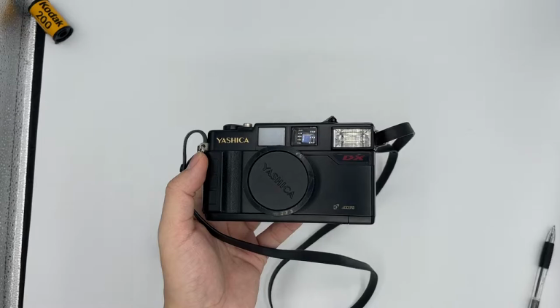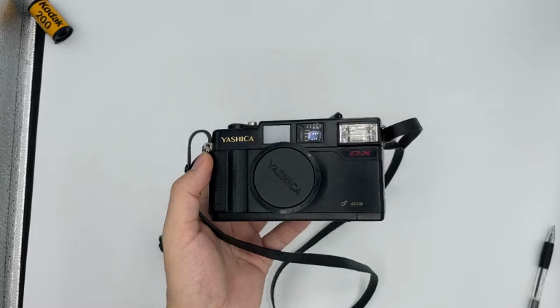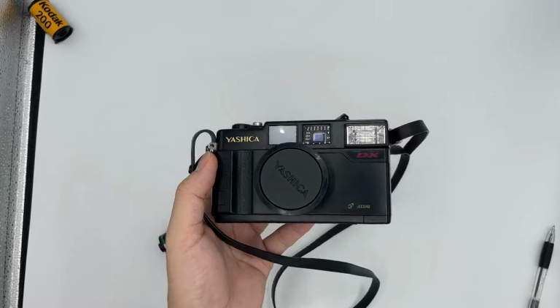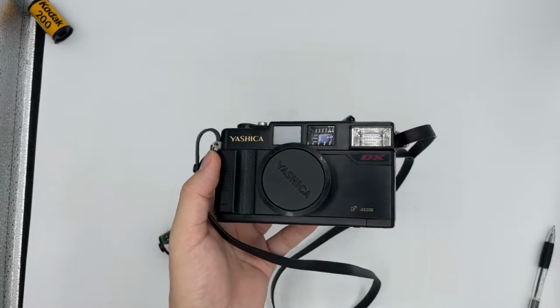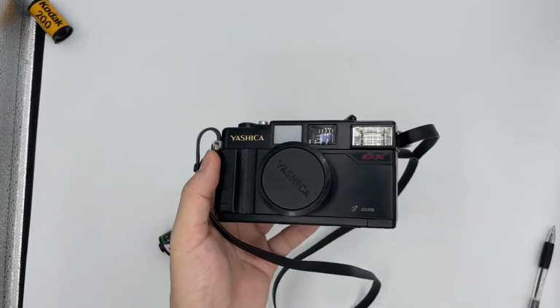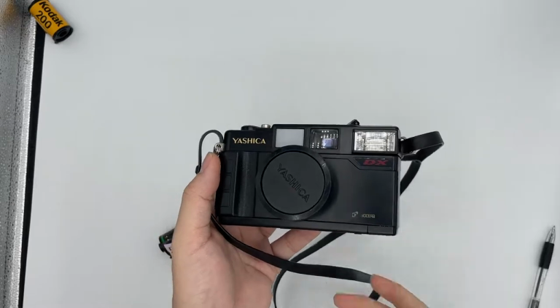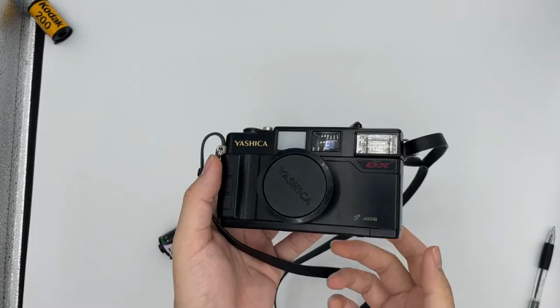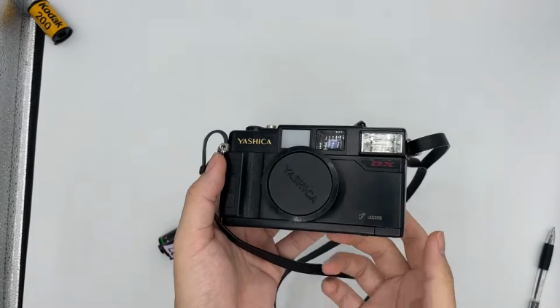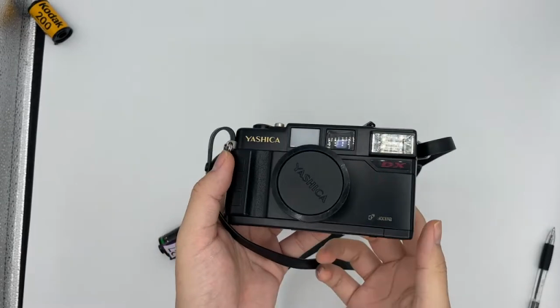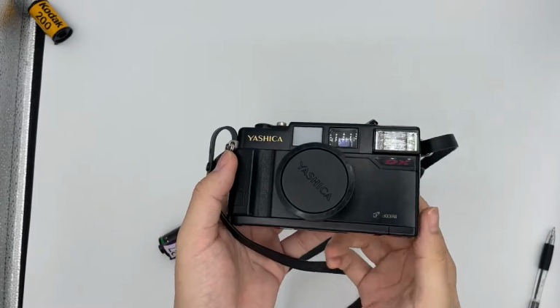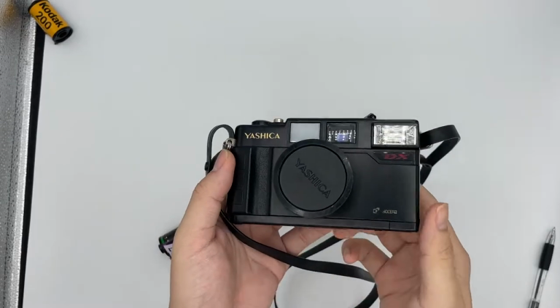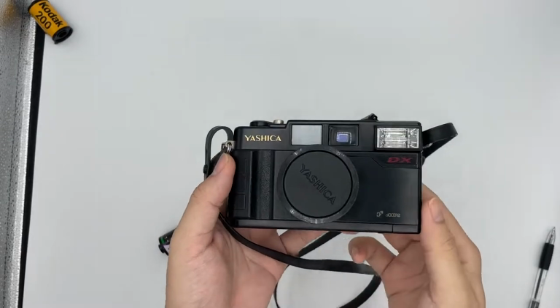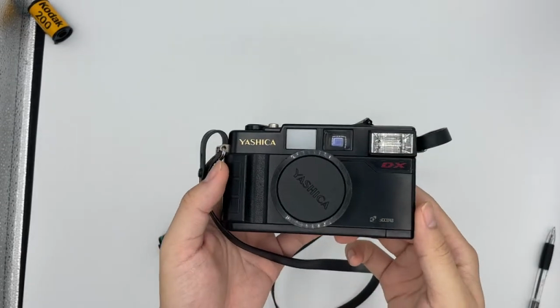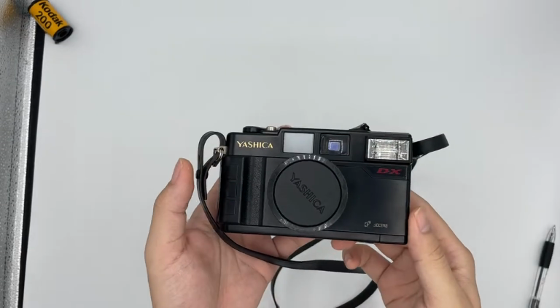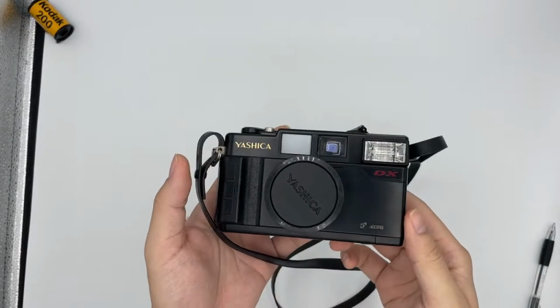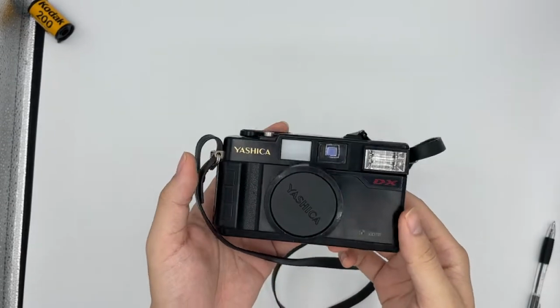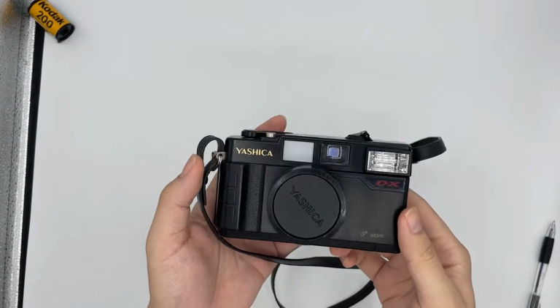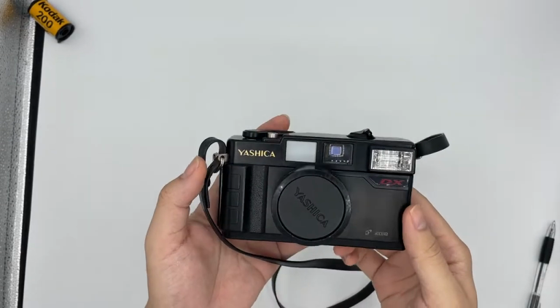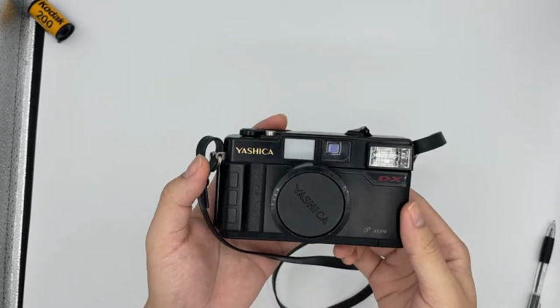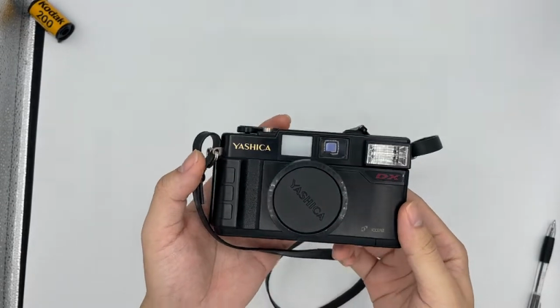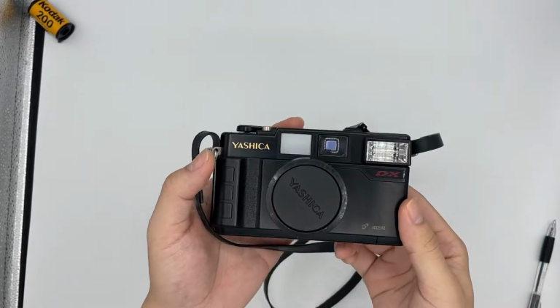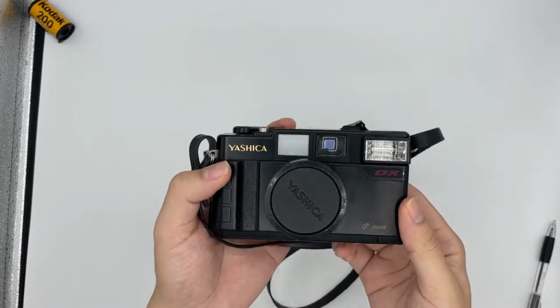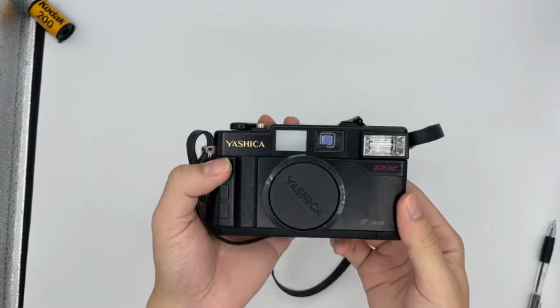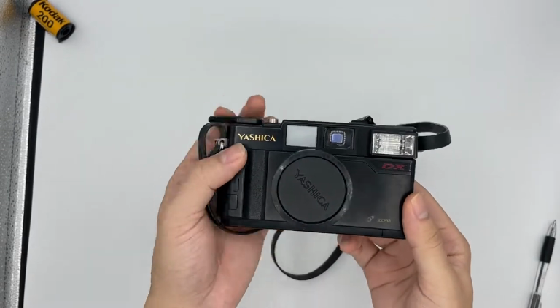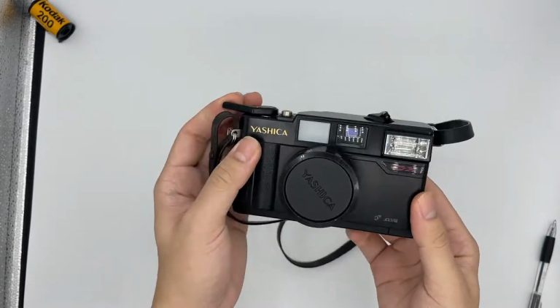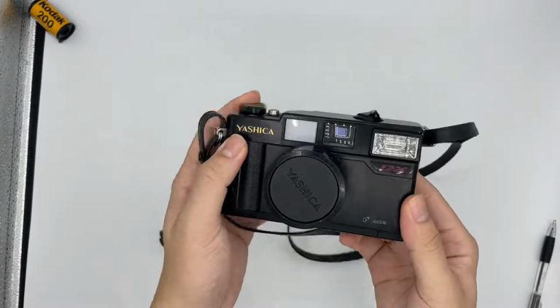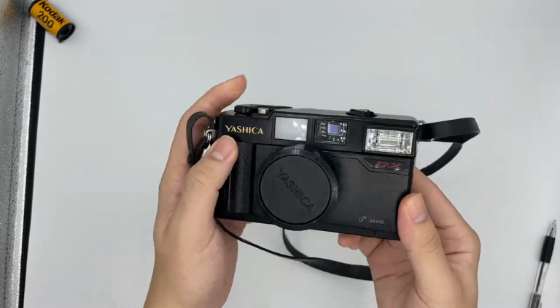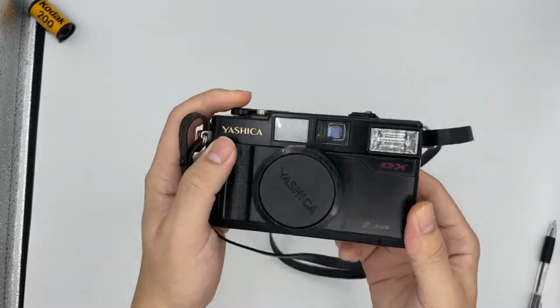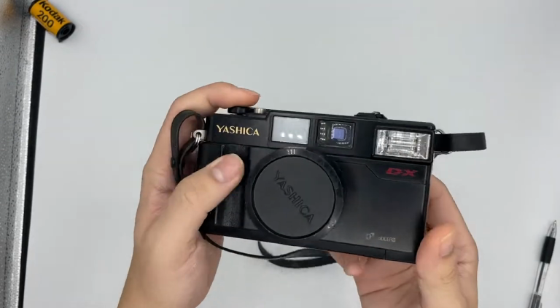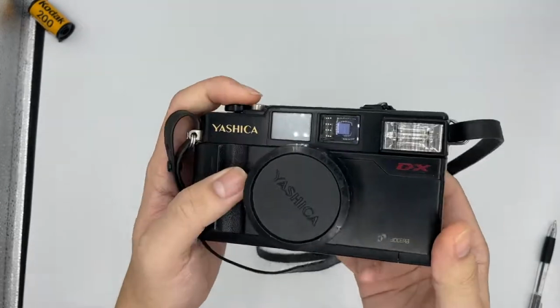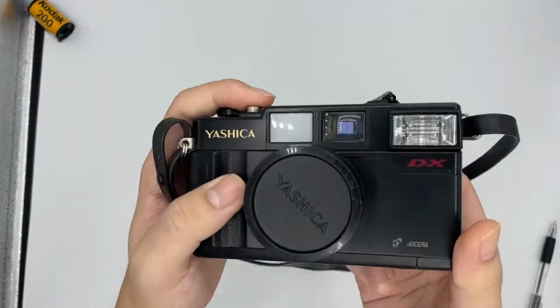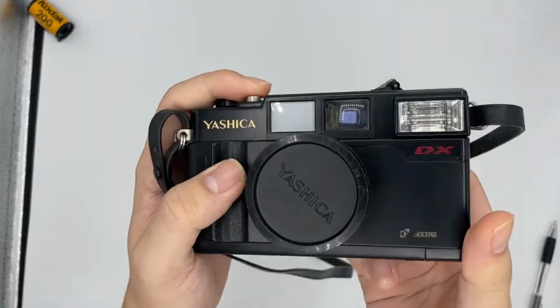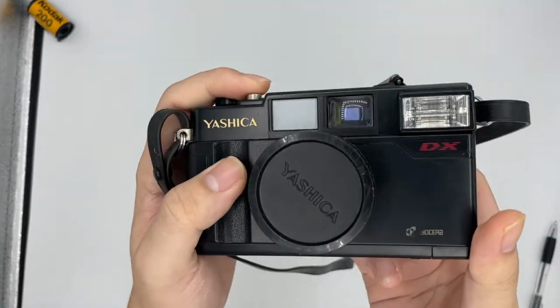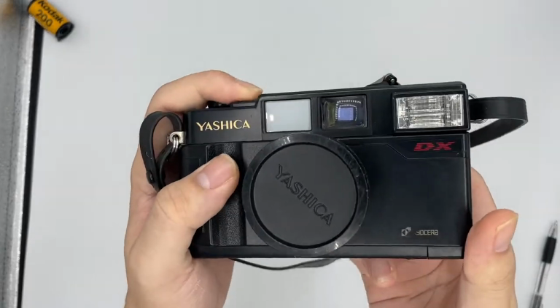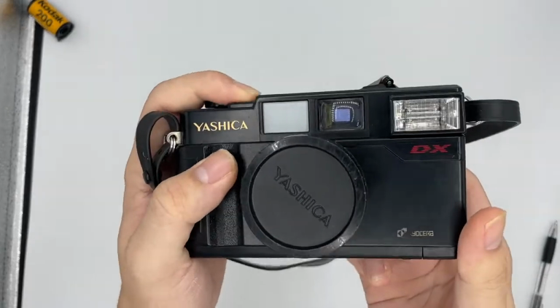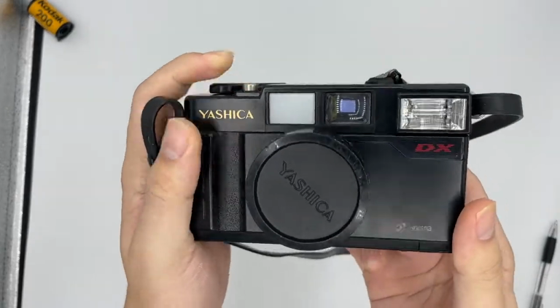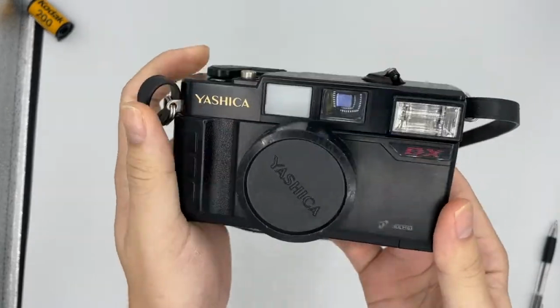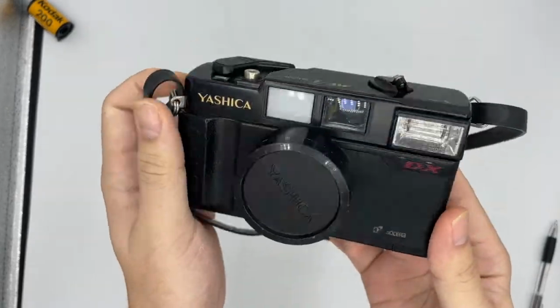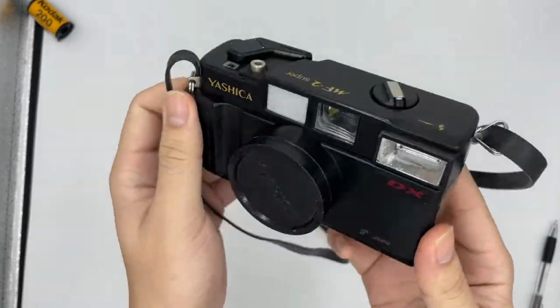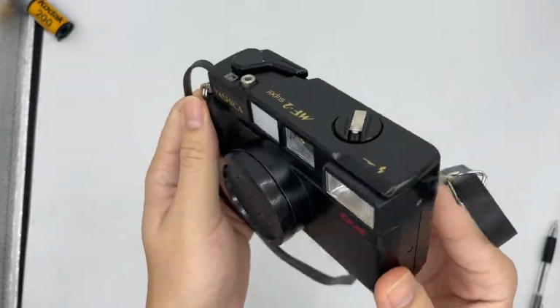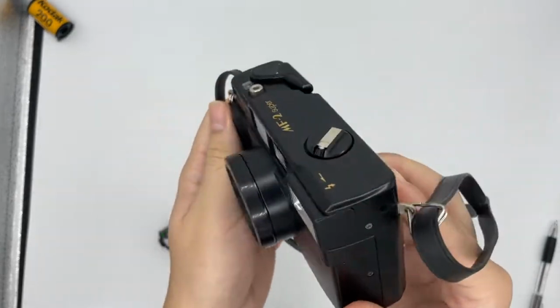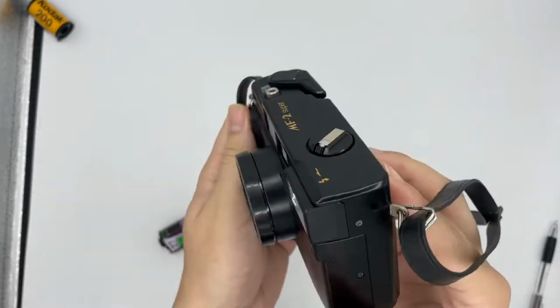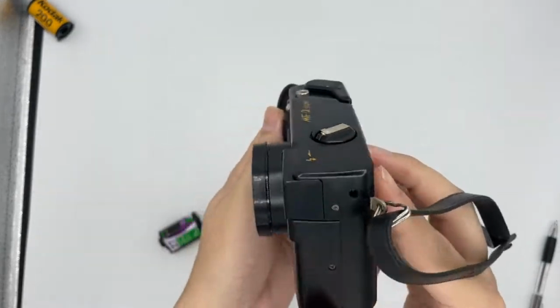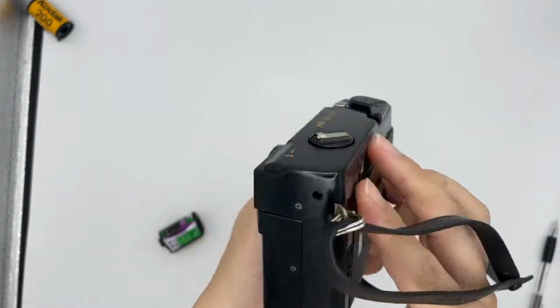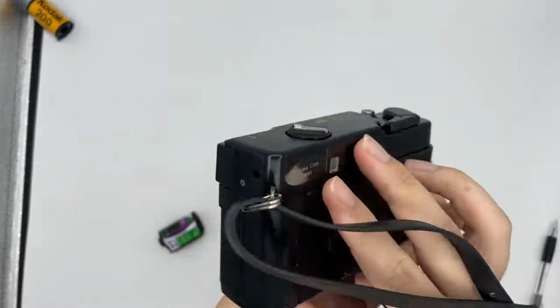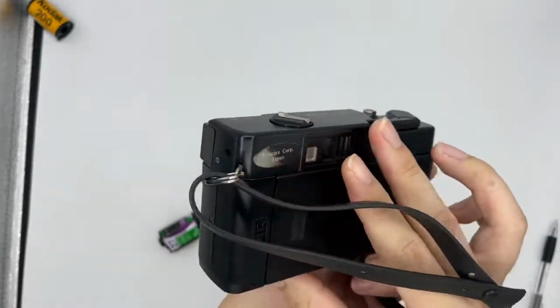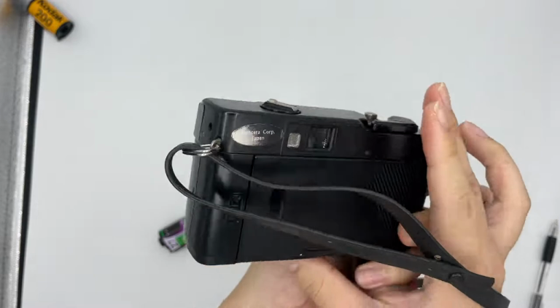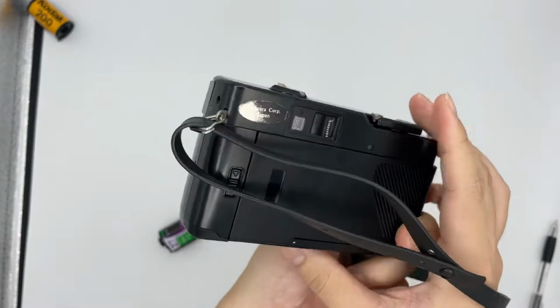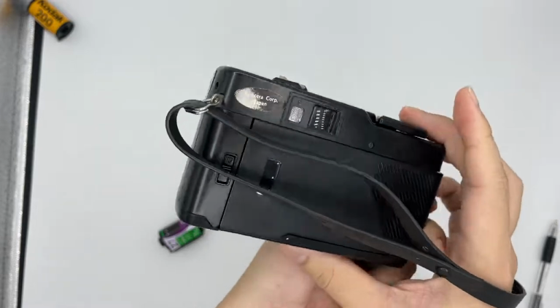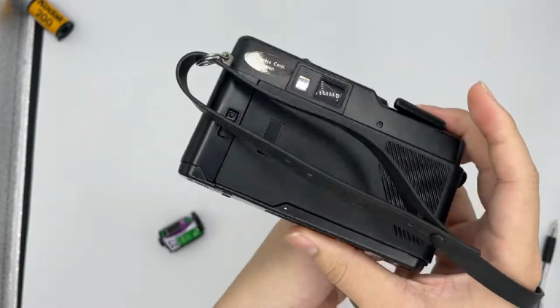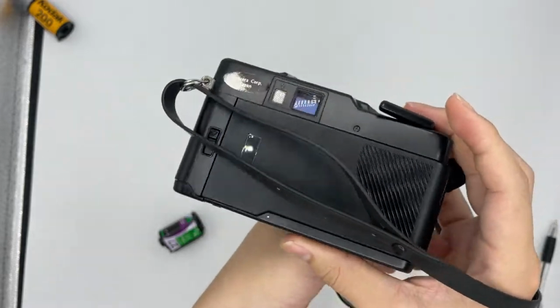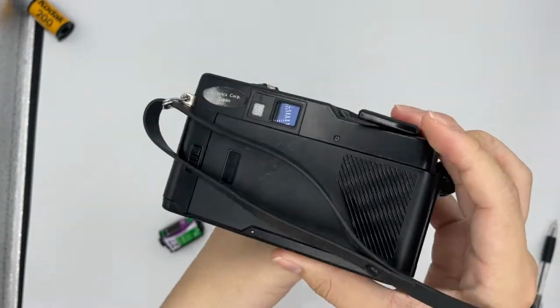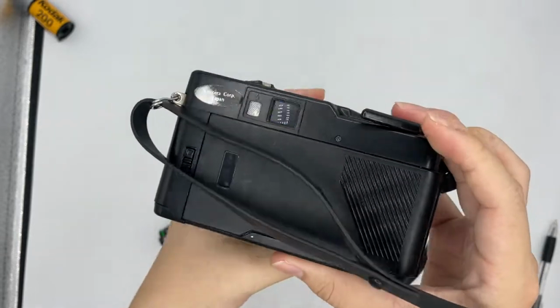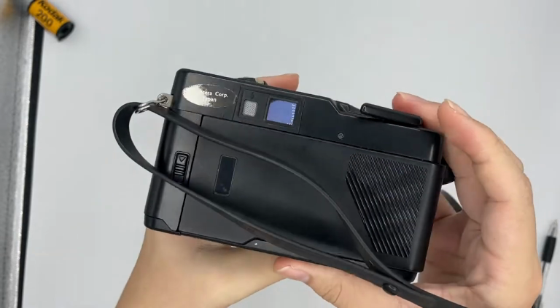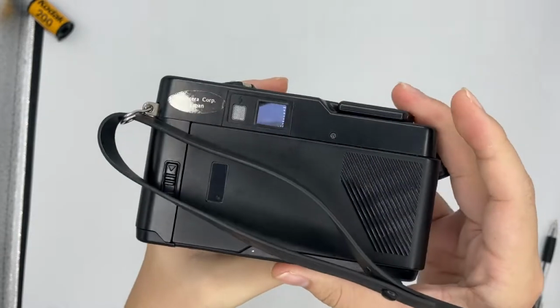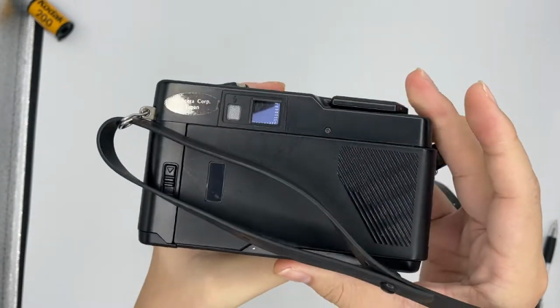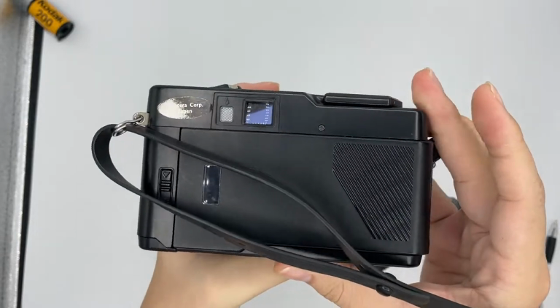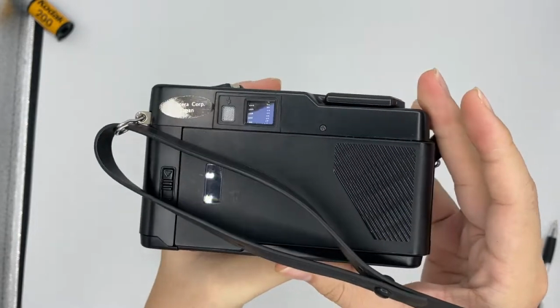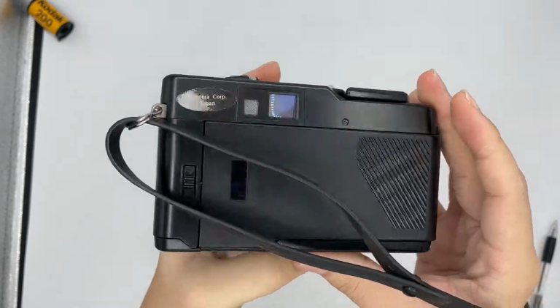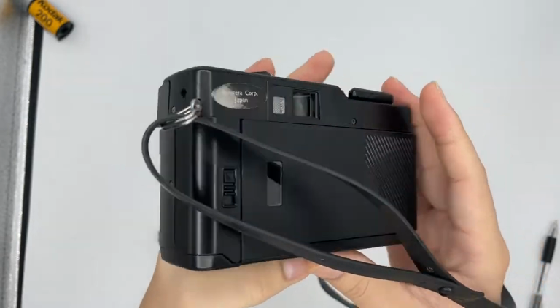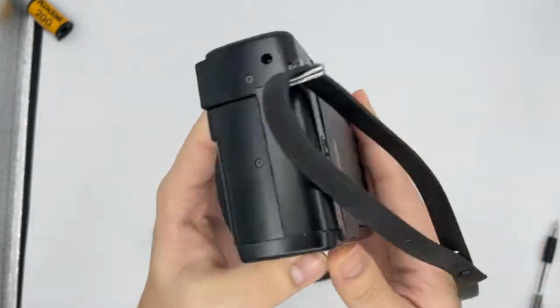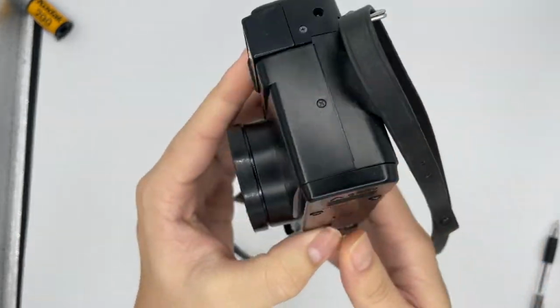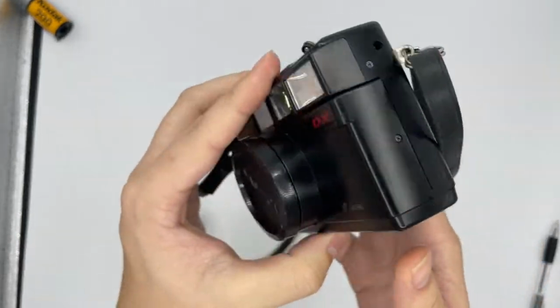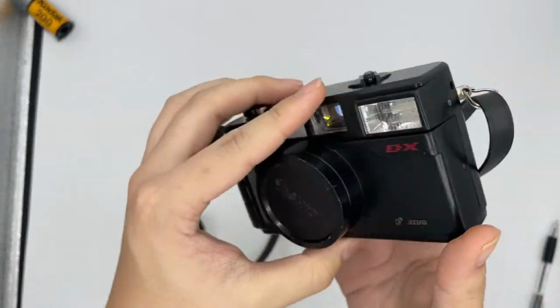Hello, so this is the Yashita MF2 Super. It comes in great condition. Let me just show you the overall condition first.